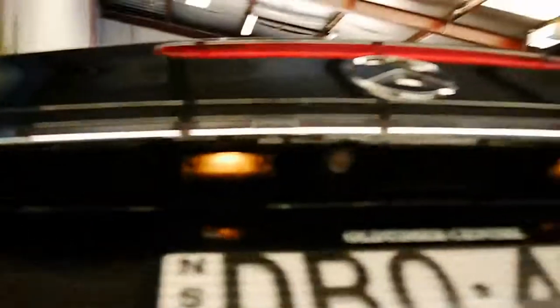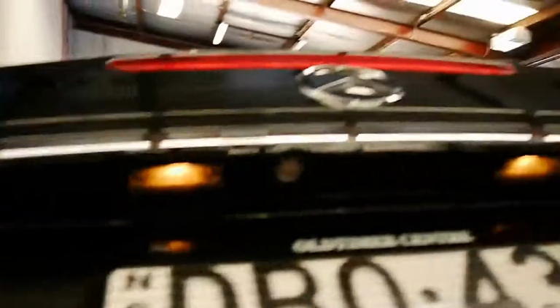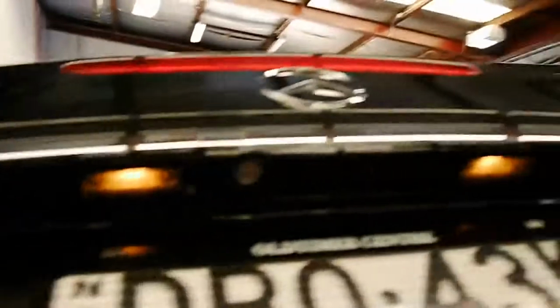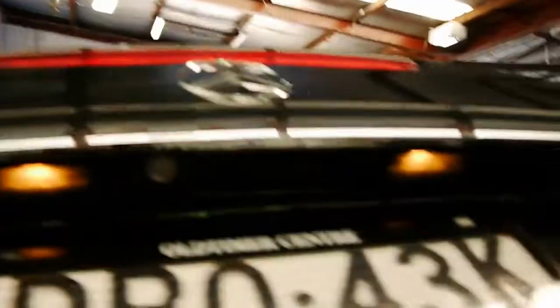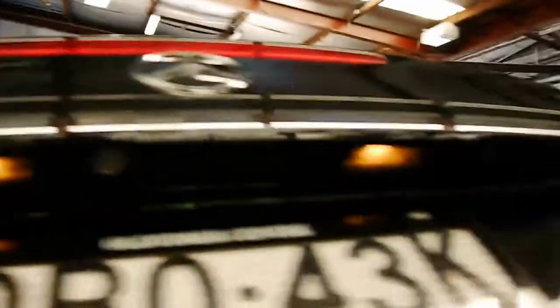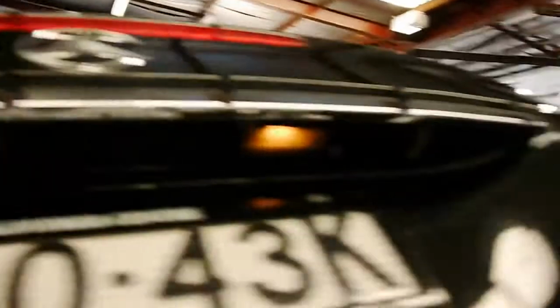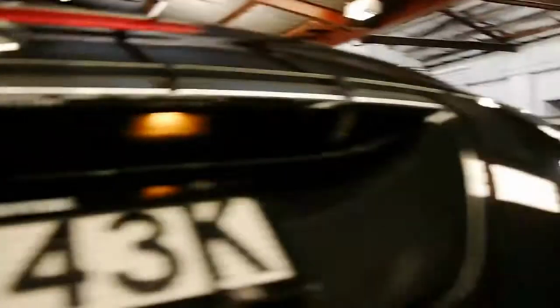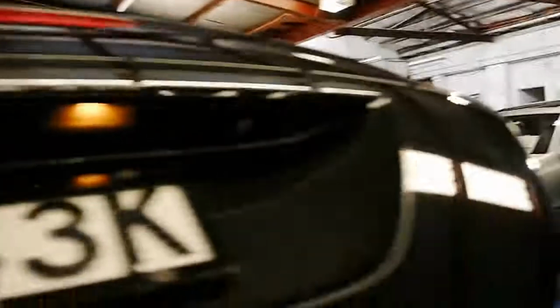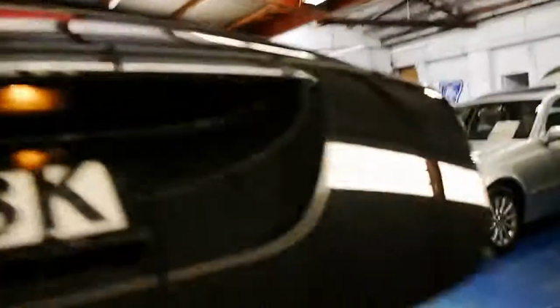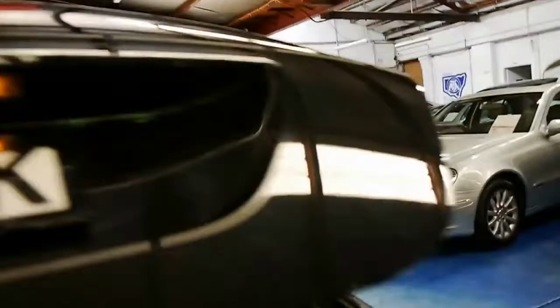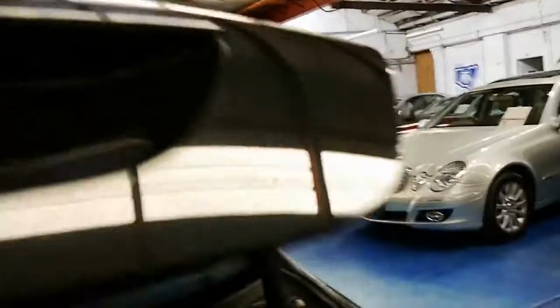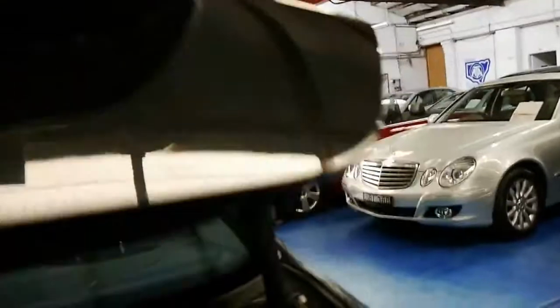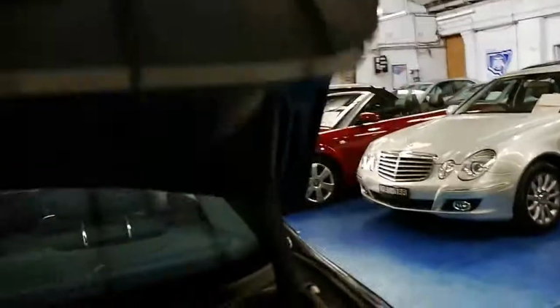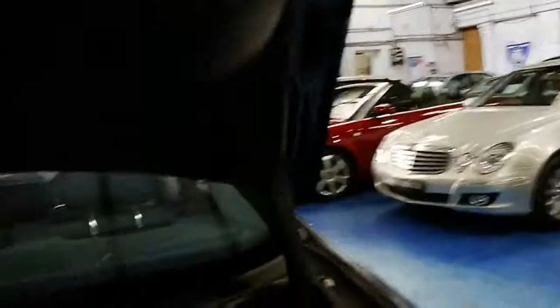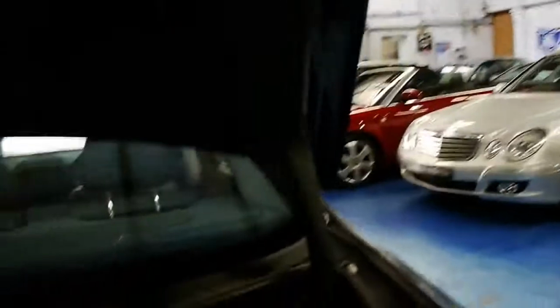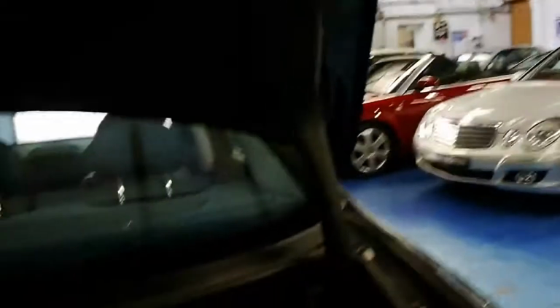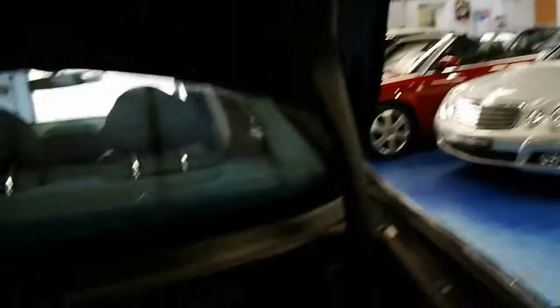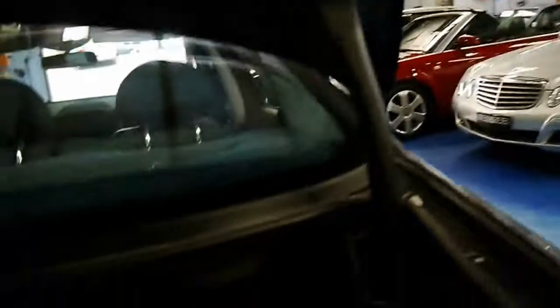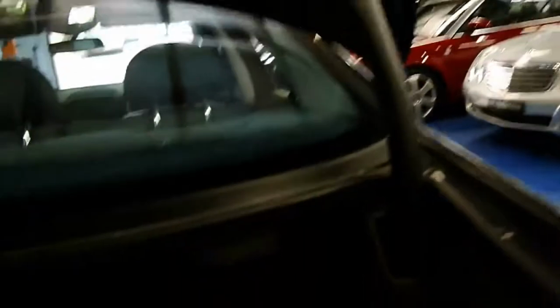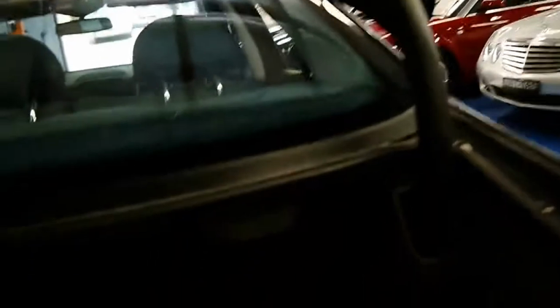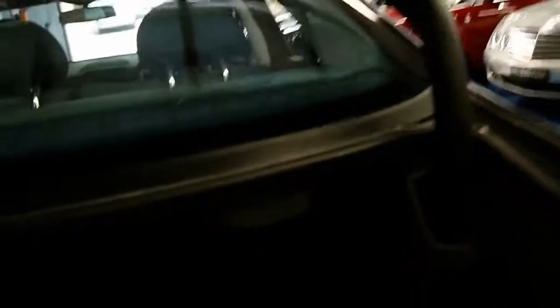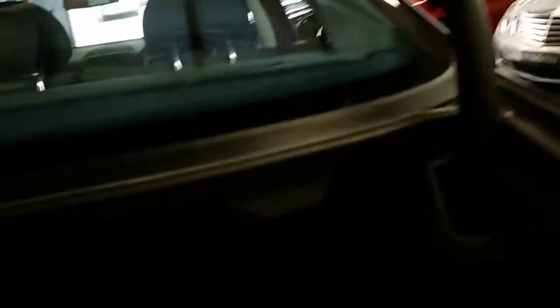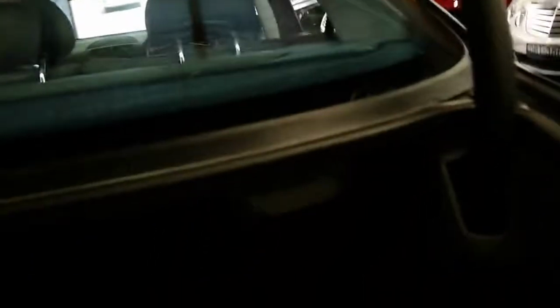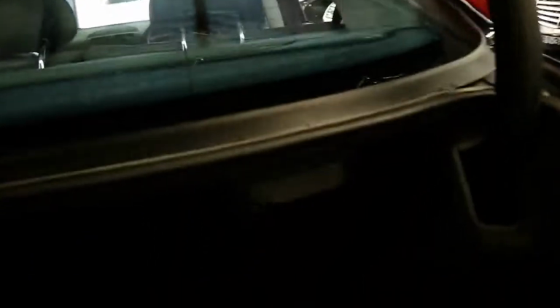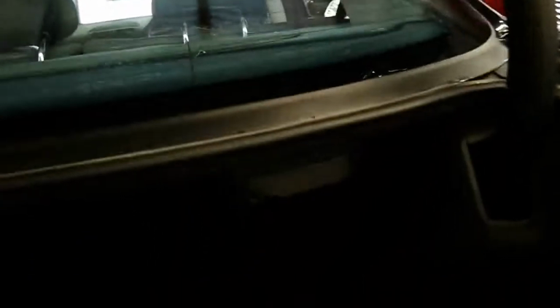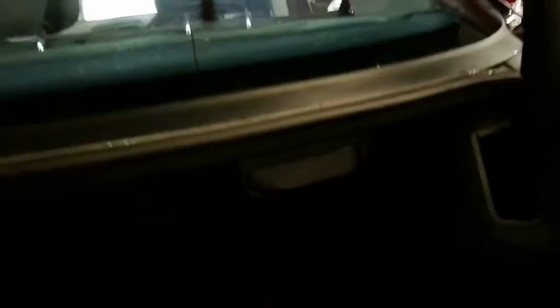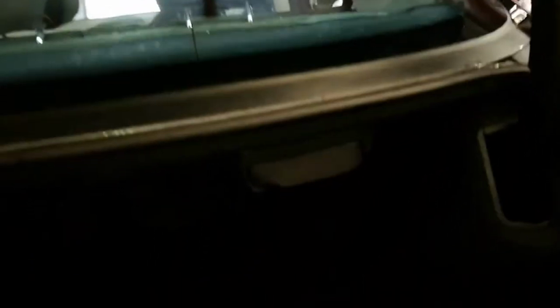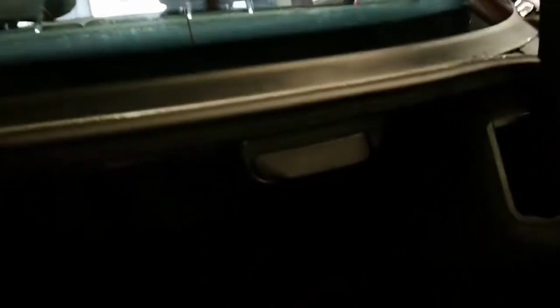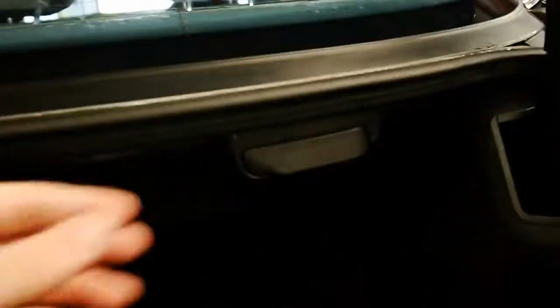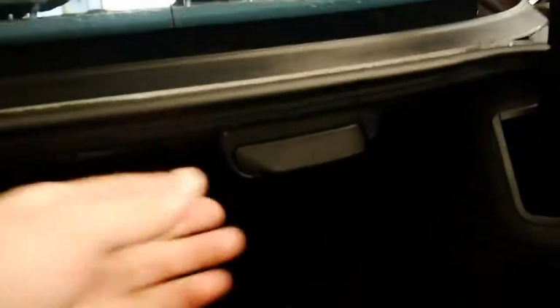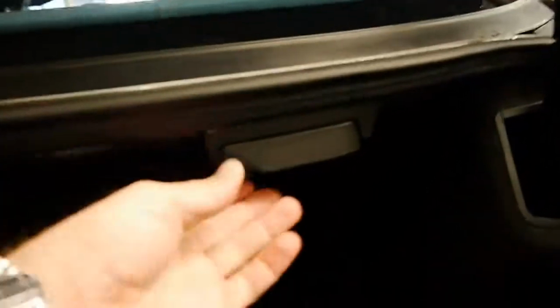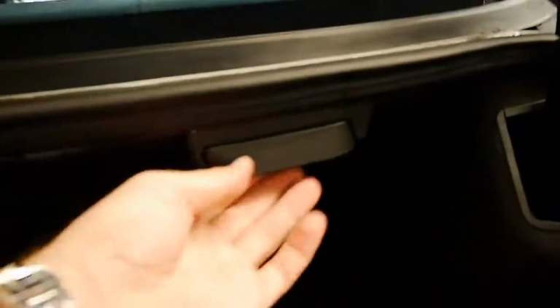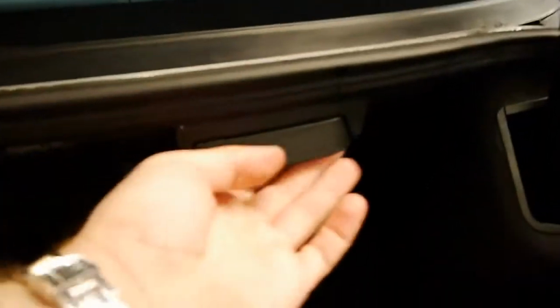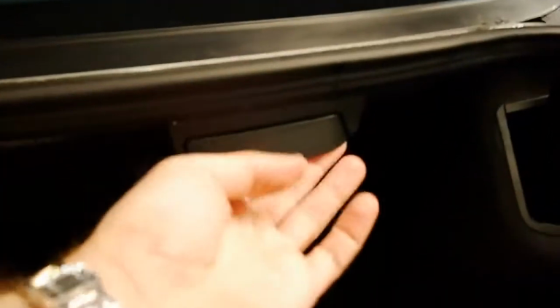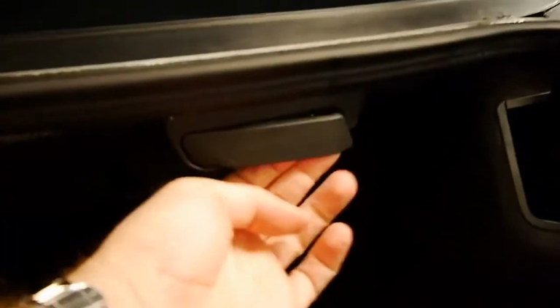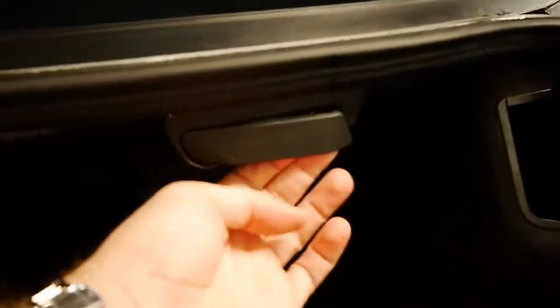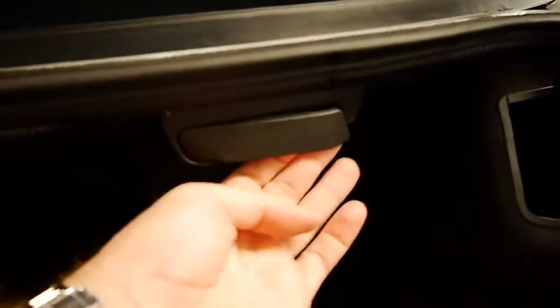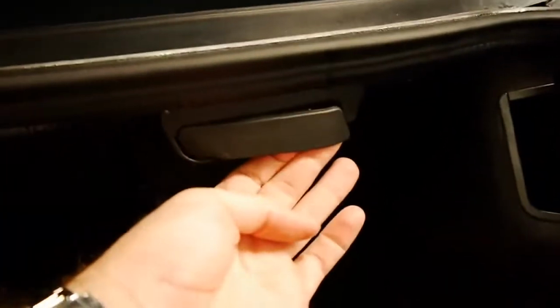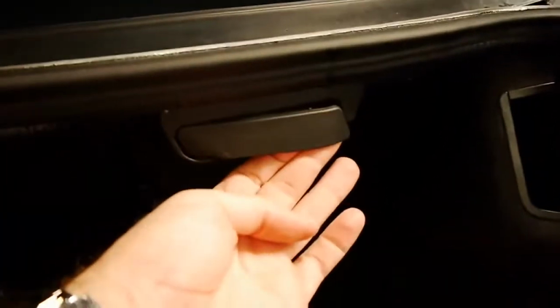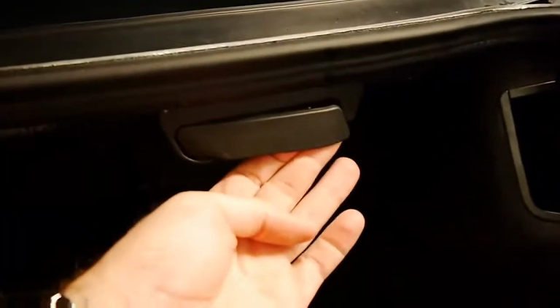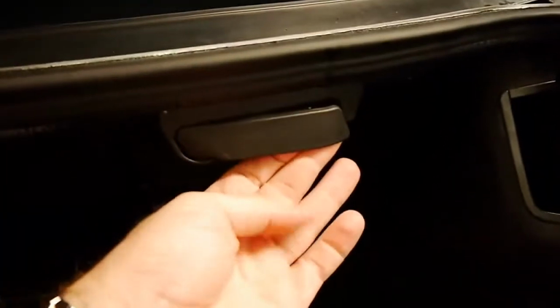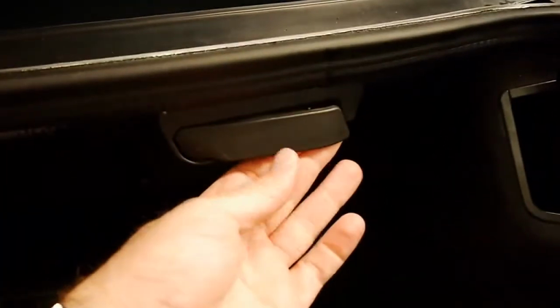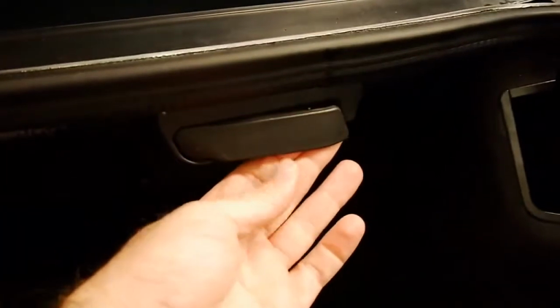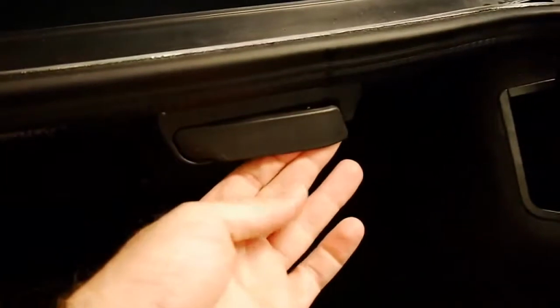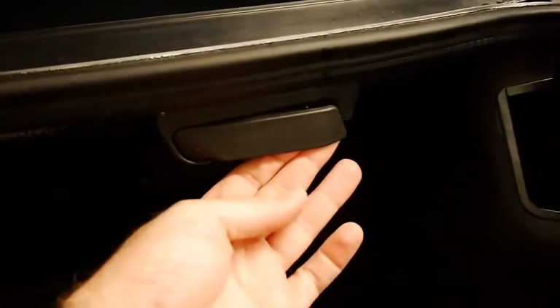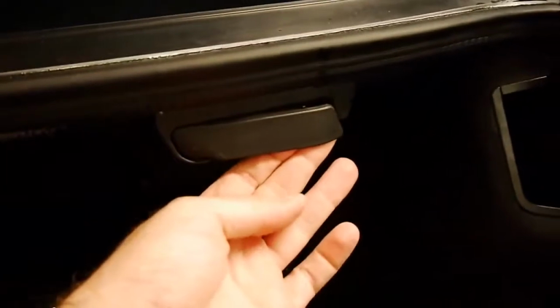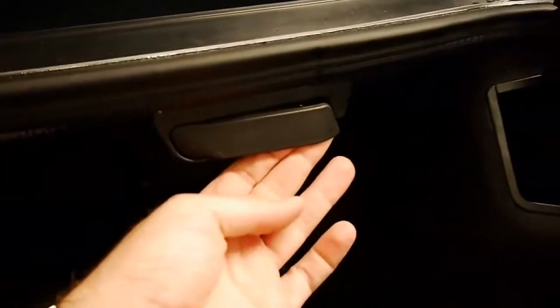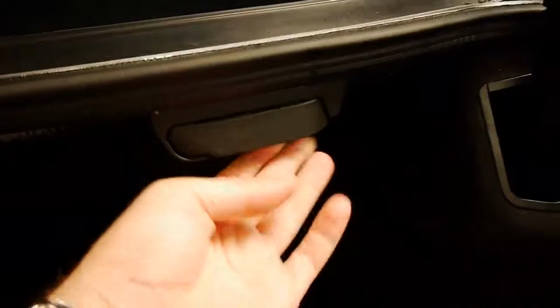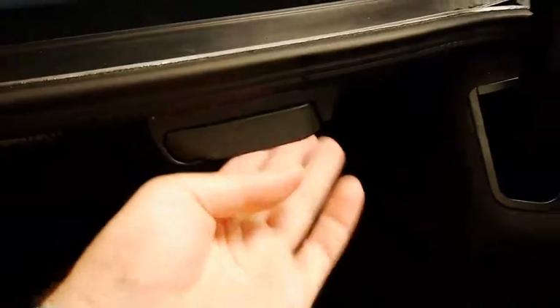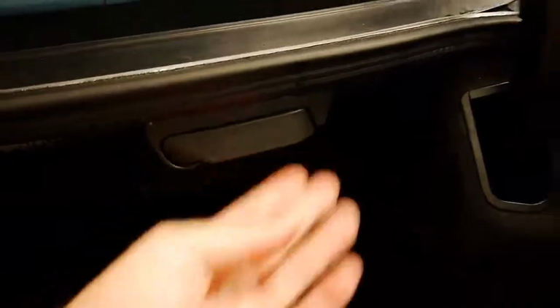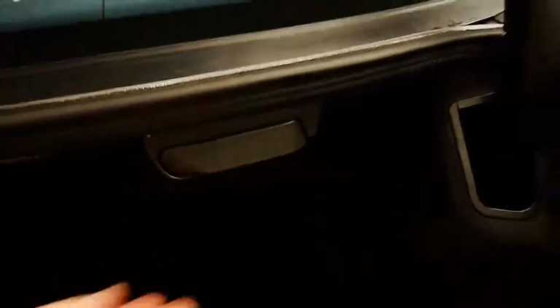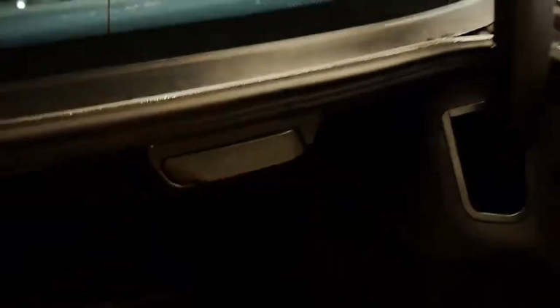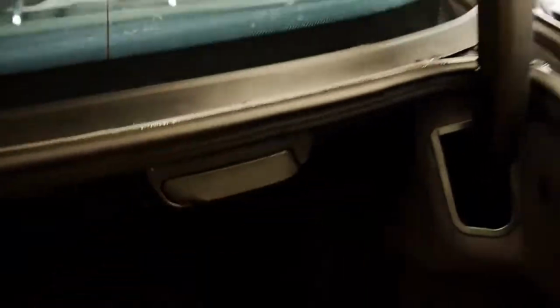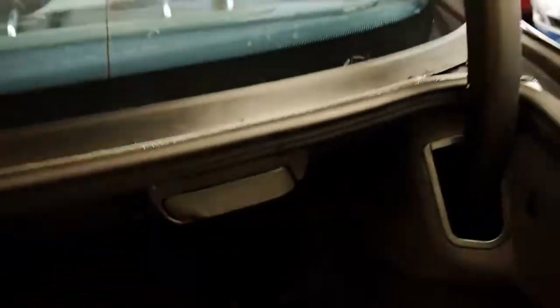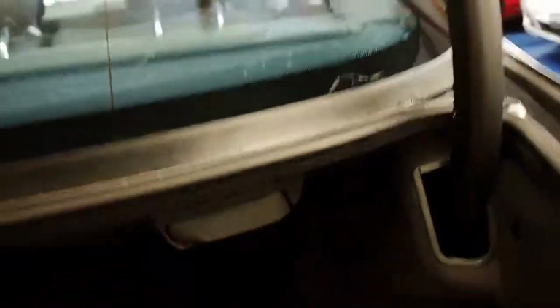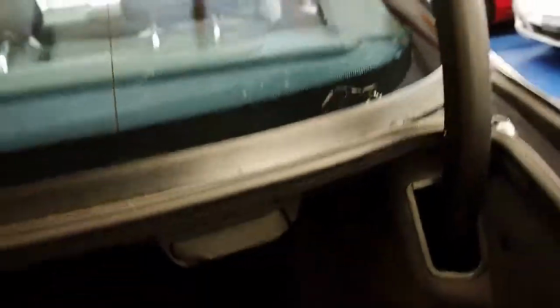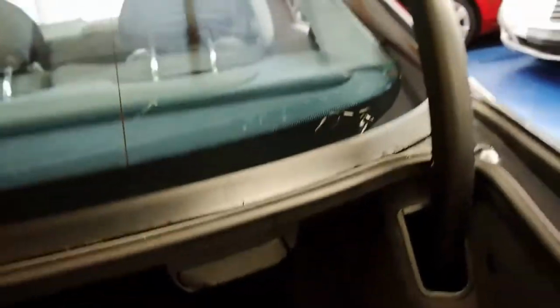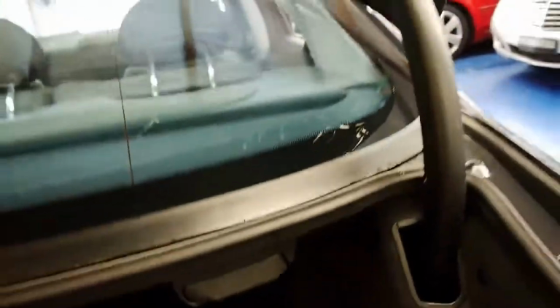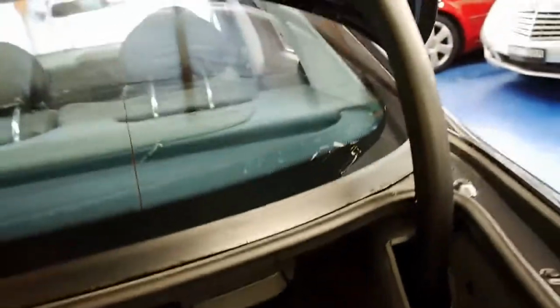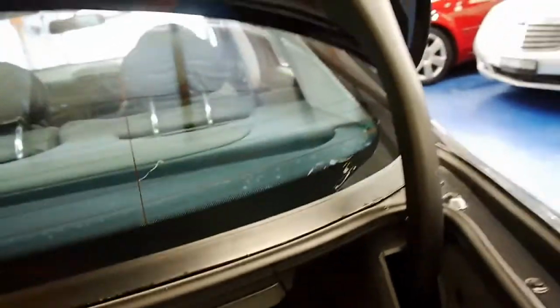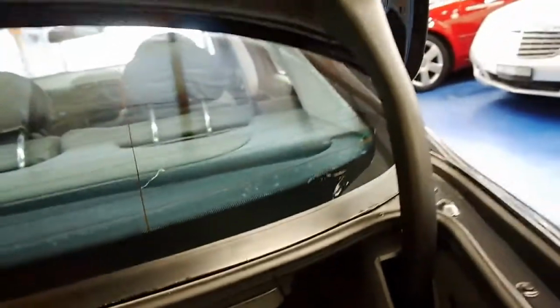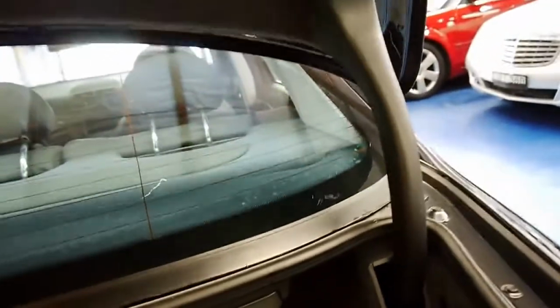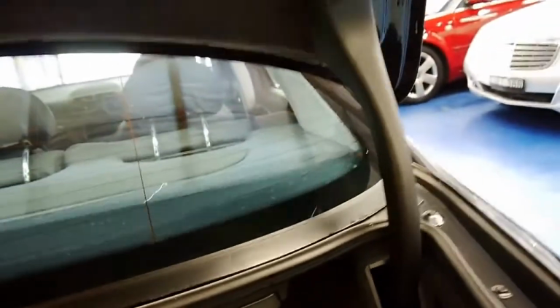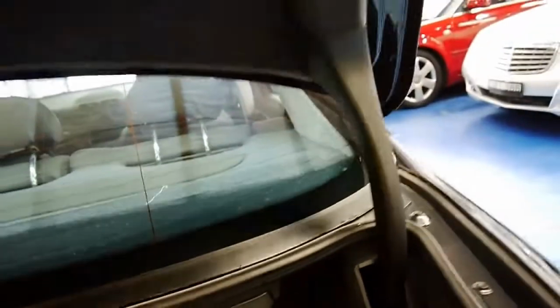It's also got split fold rear seats — you simply pull that and the back seat folds down.